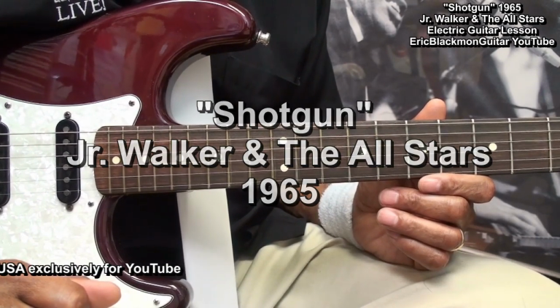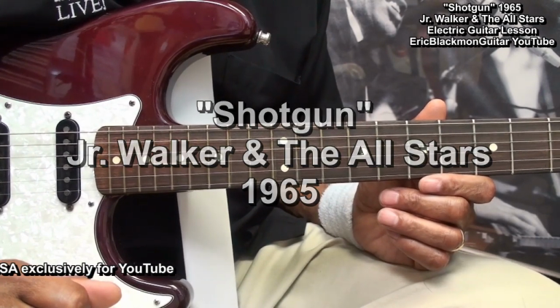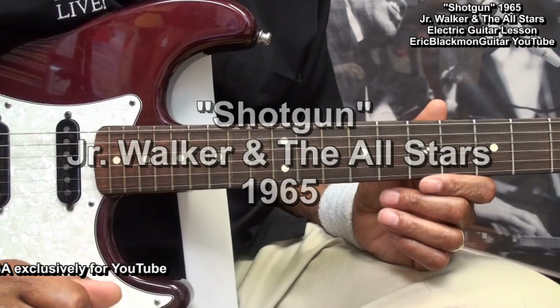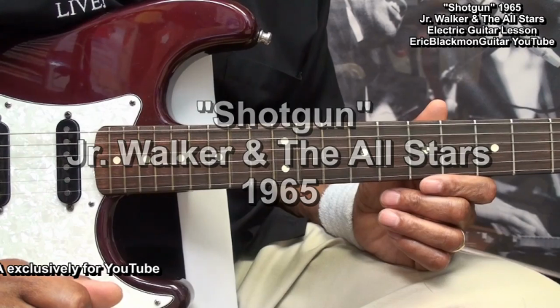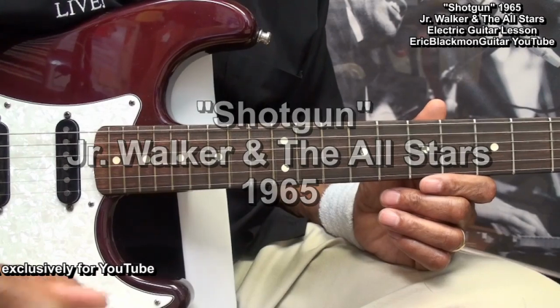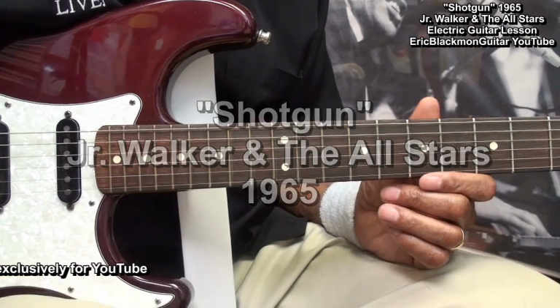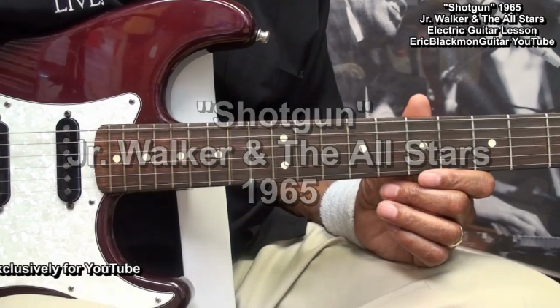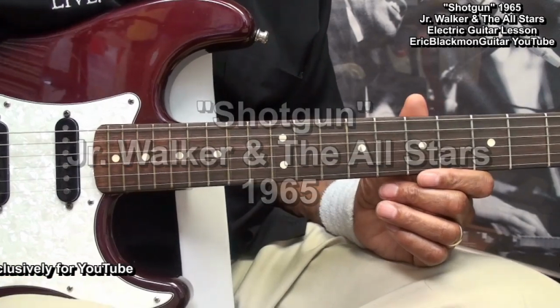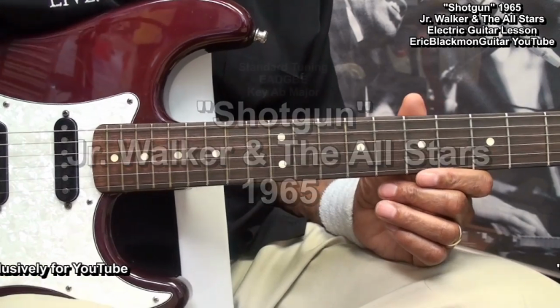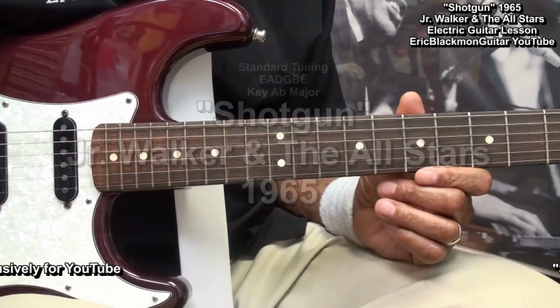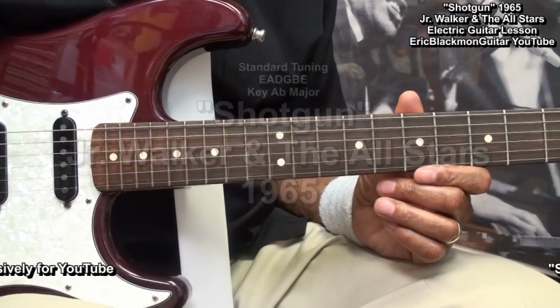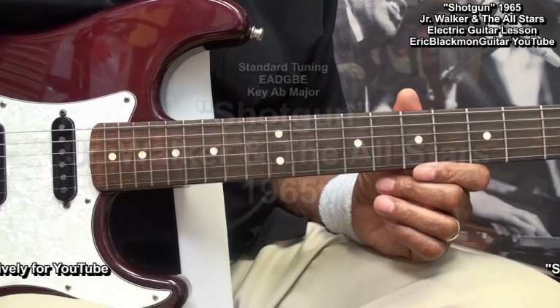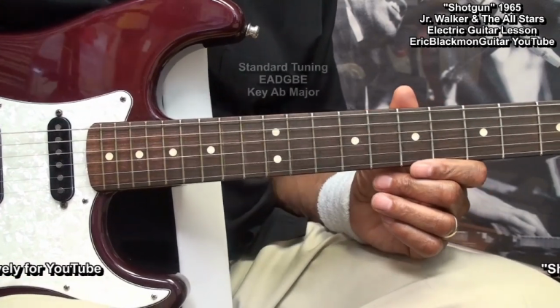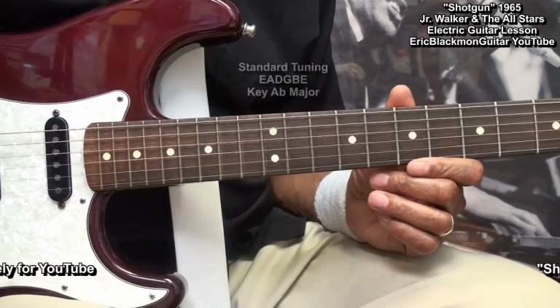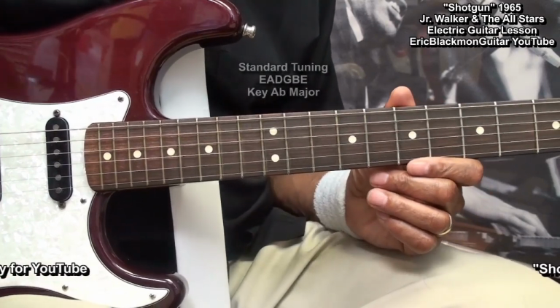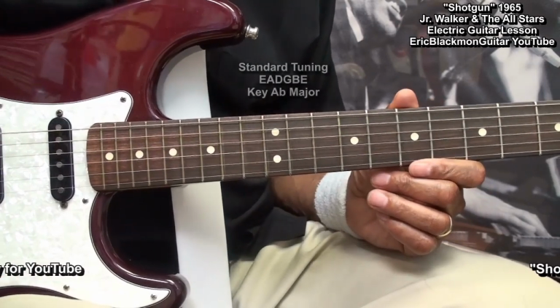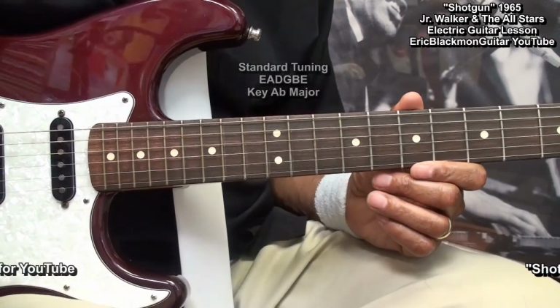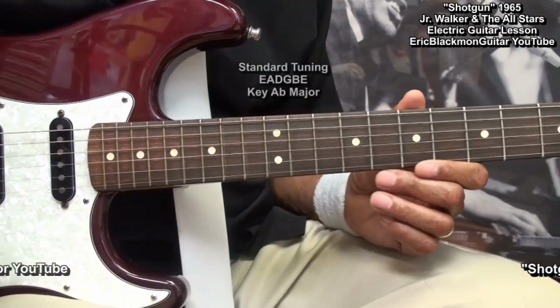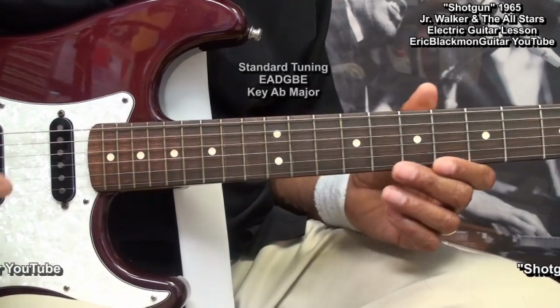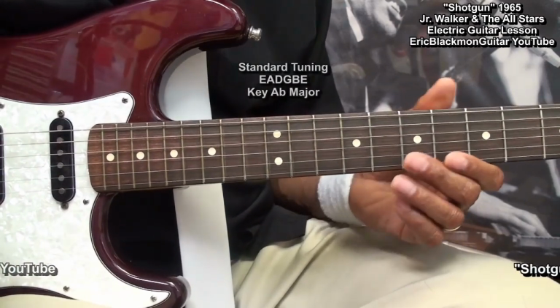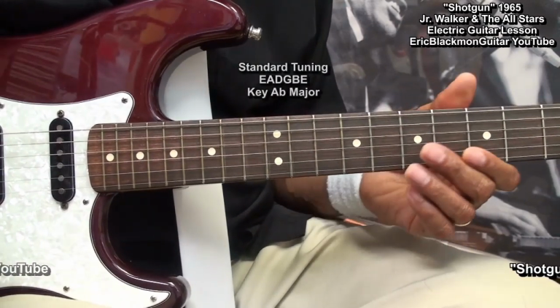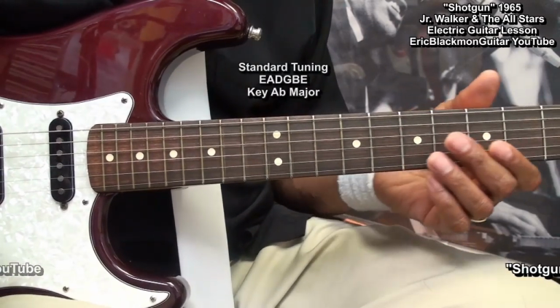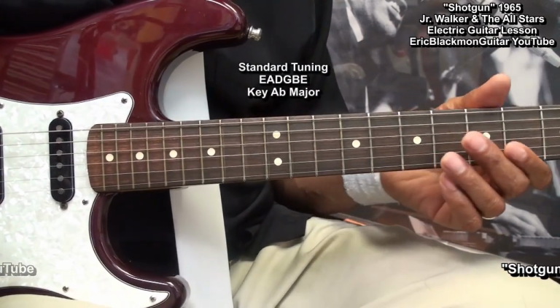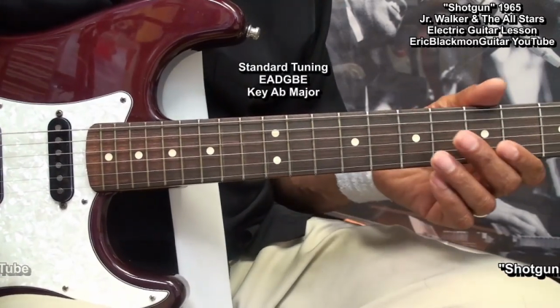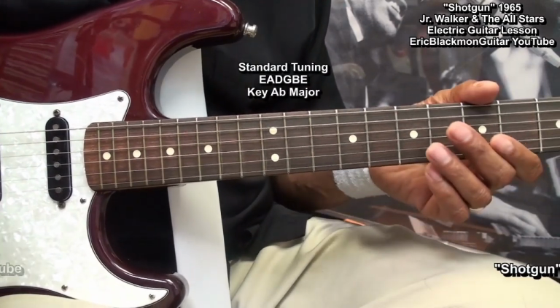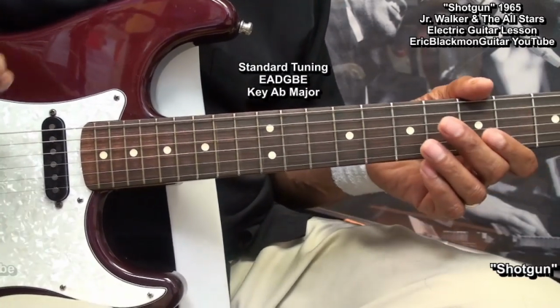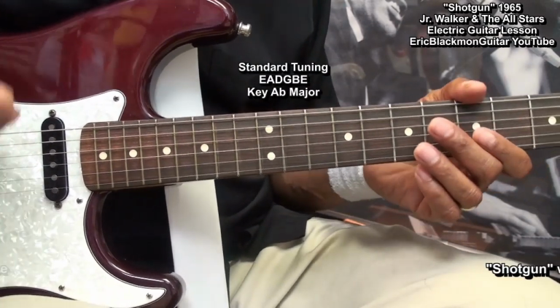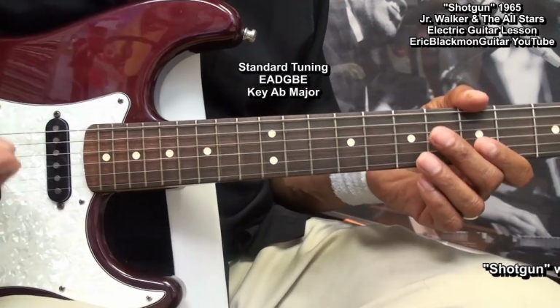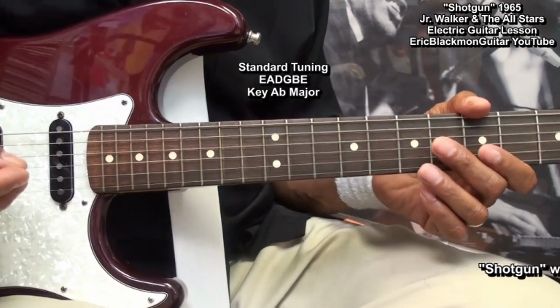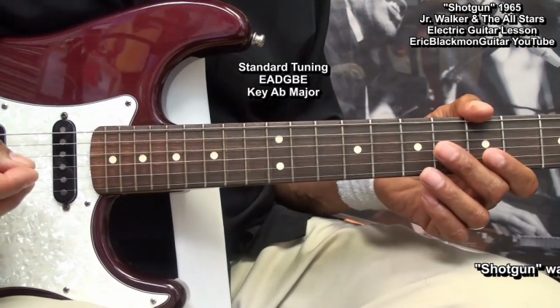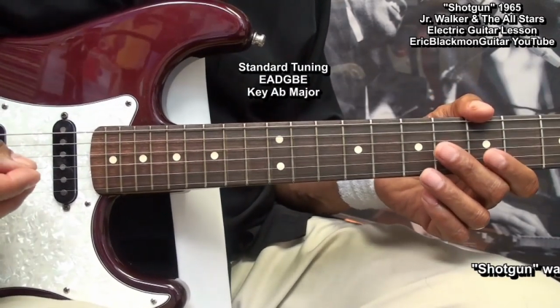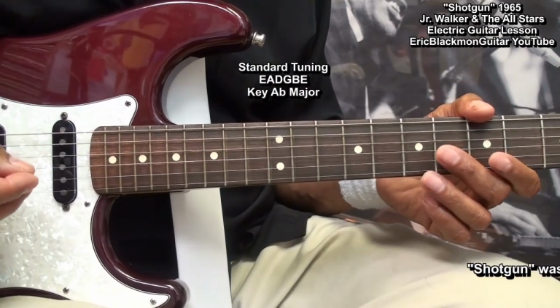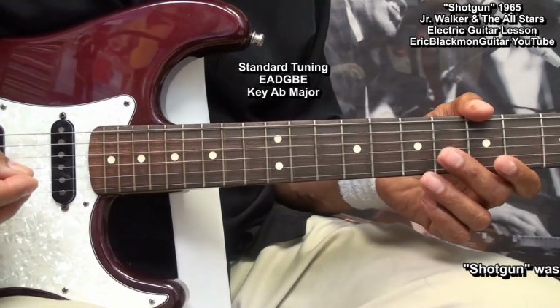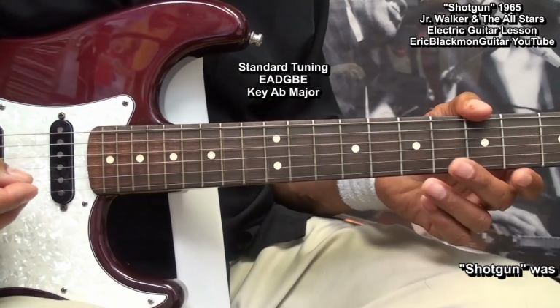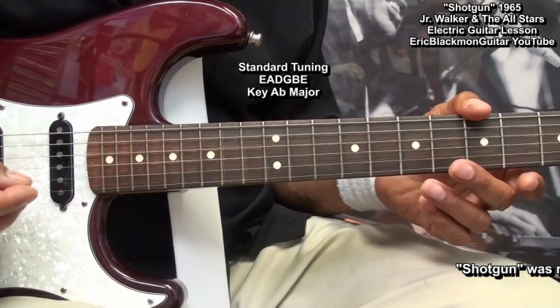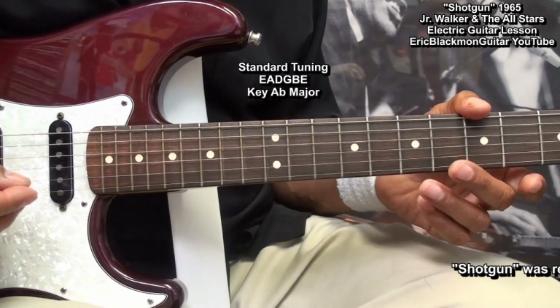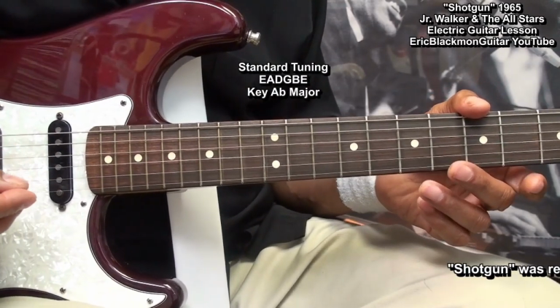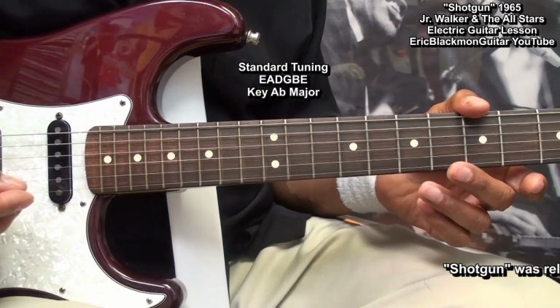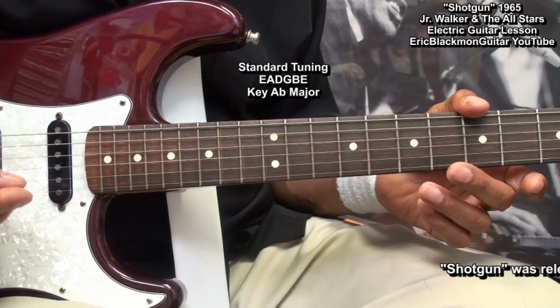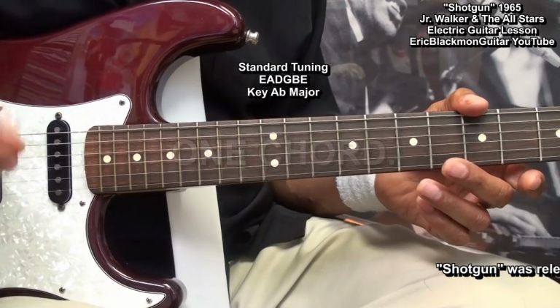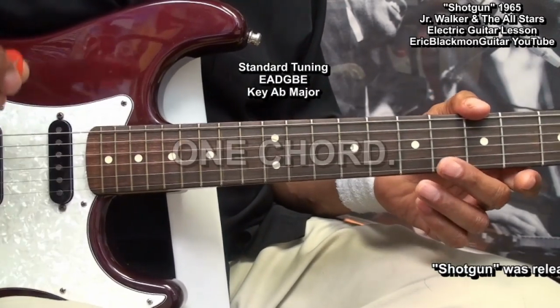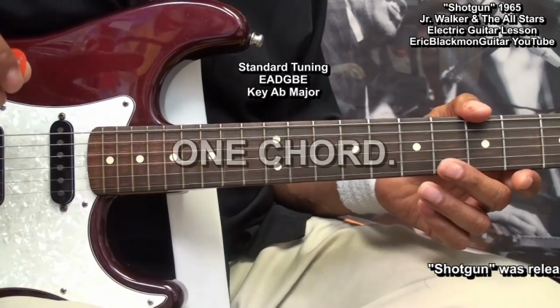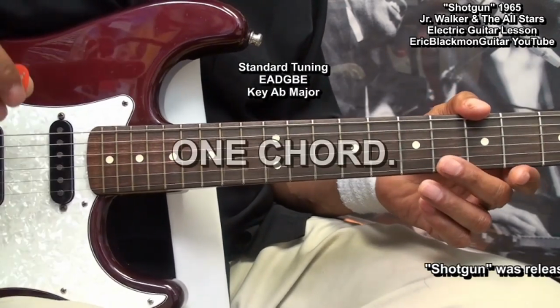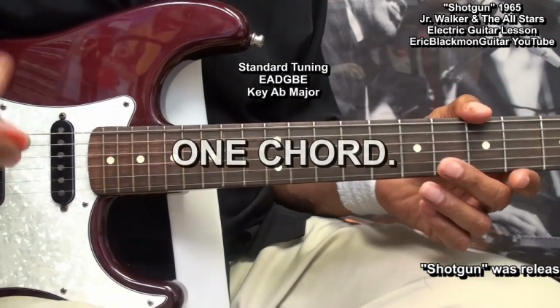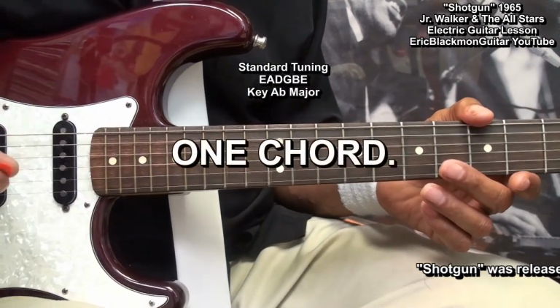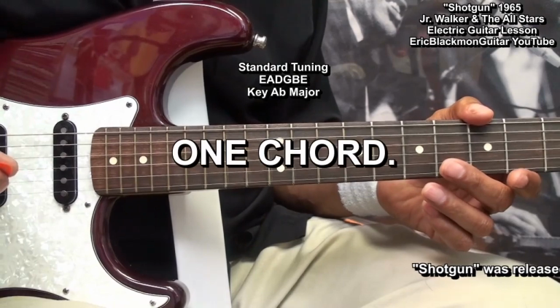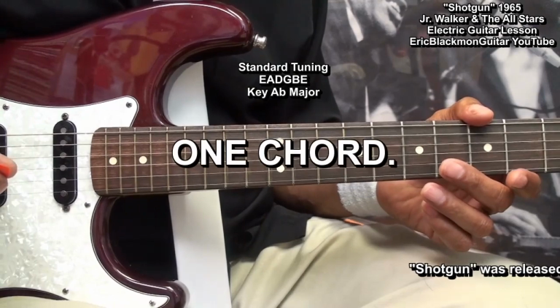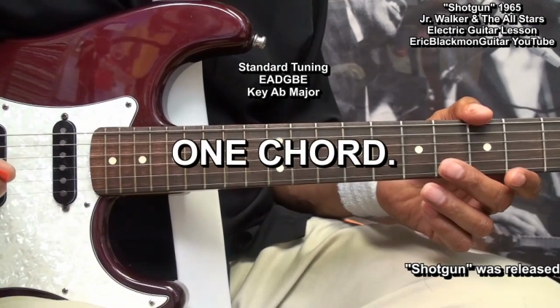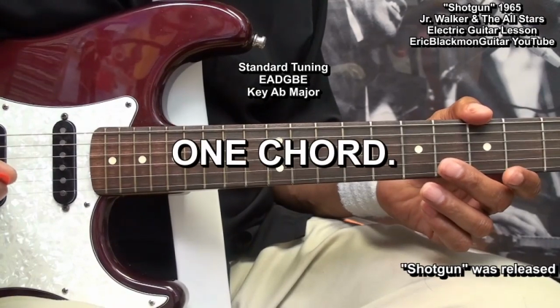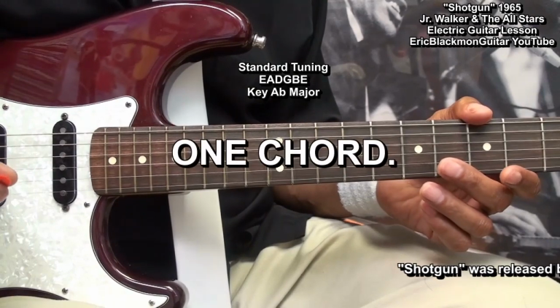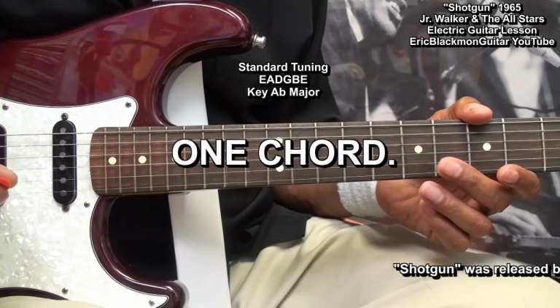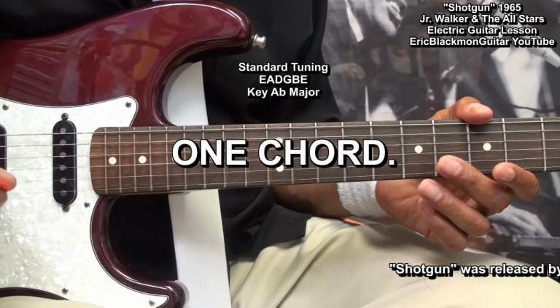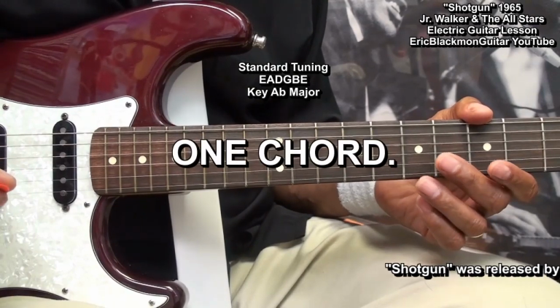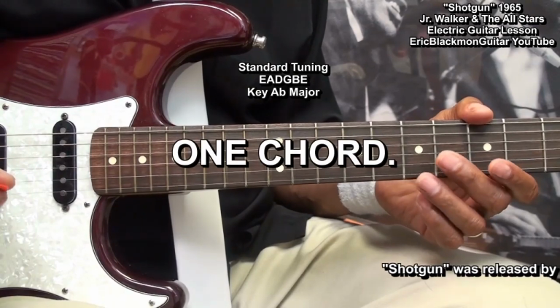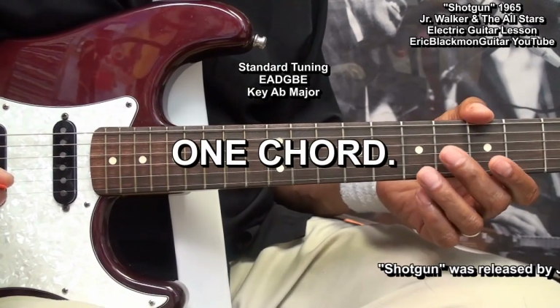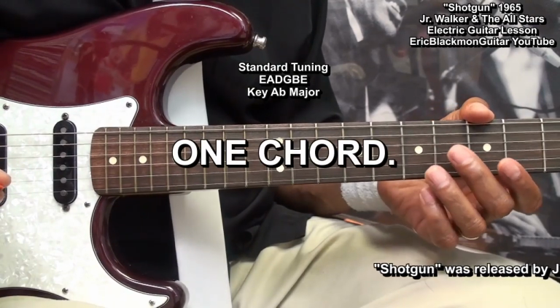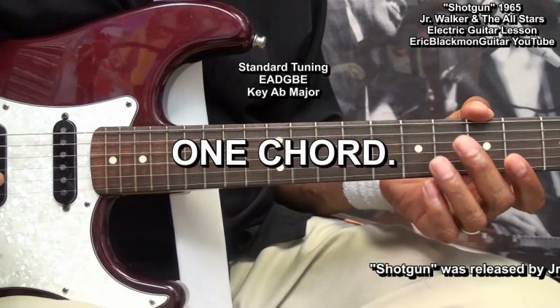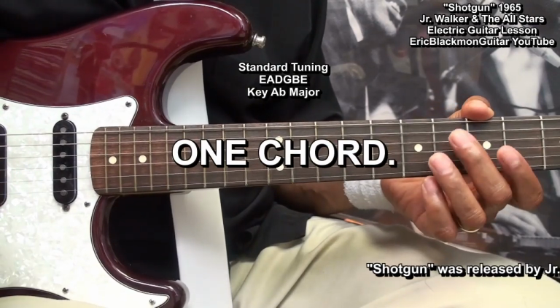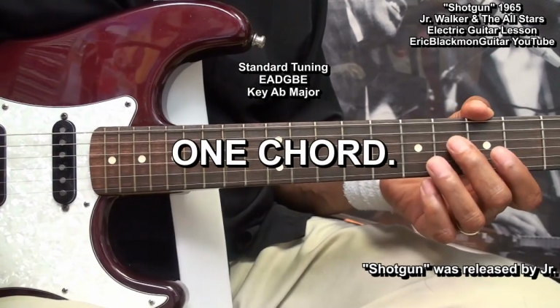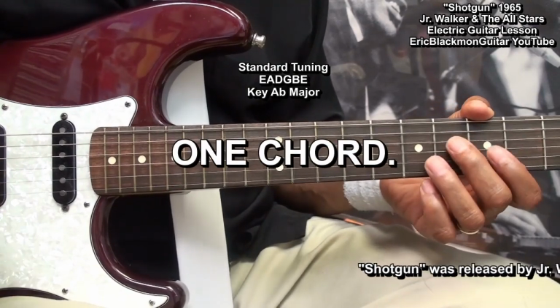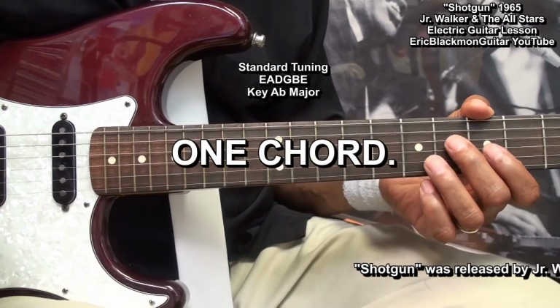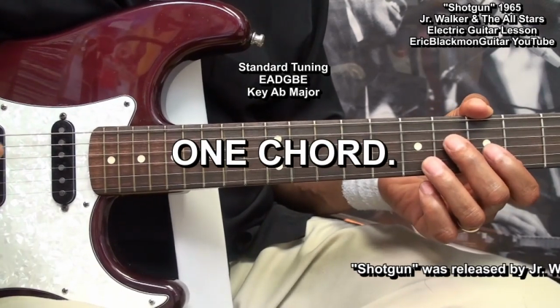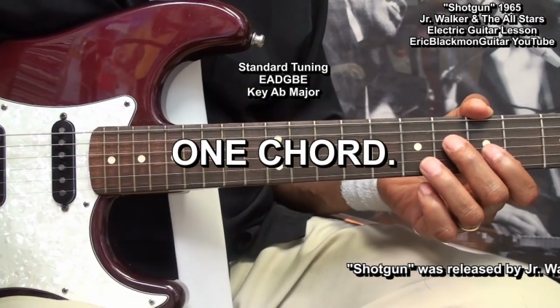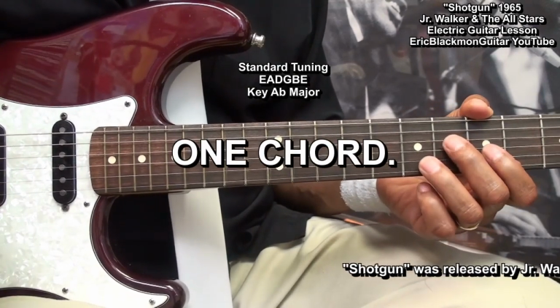The guitar is tuned standard, E-A-D-G-B-E, and we'll need to learn one chord. That's right, one.